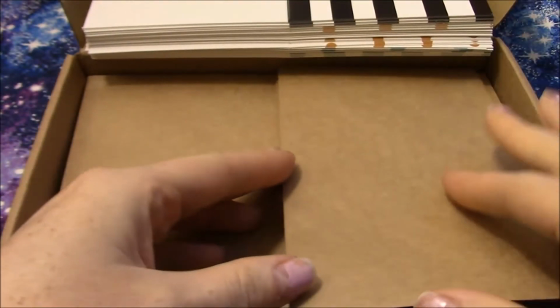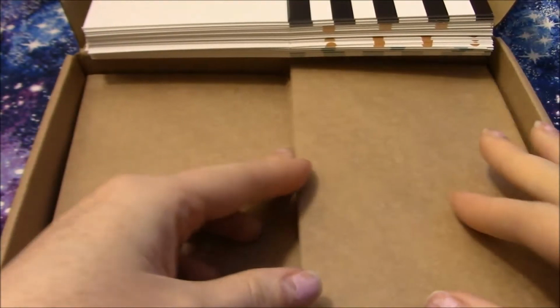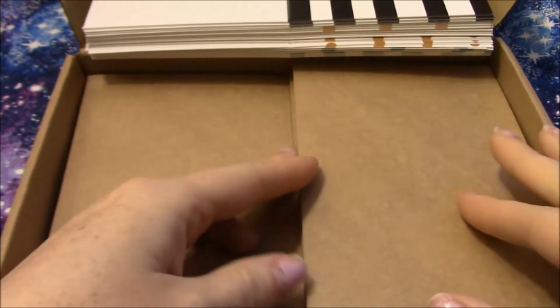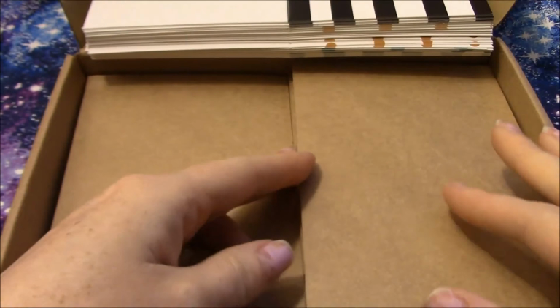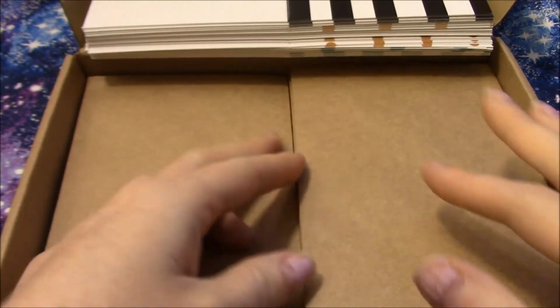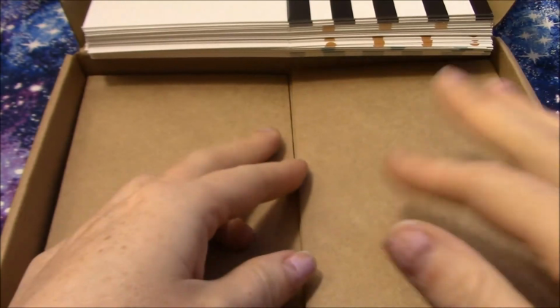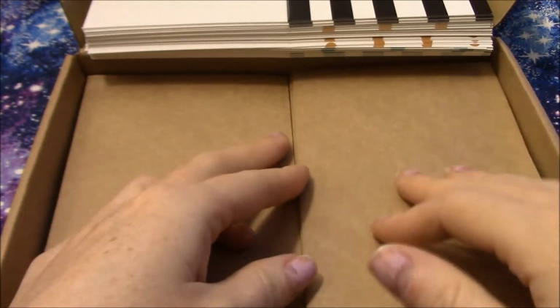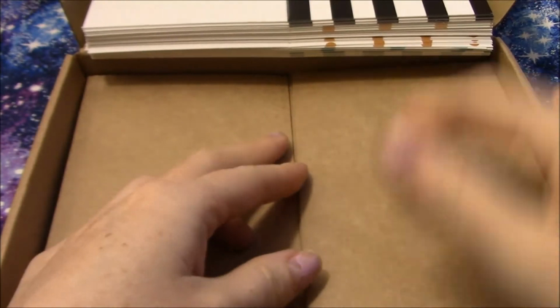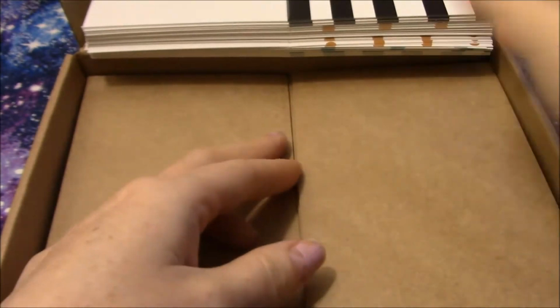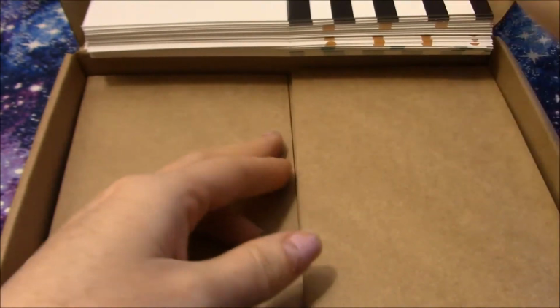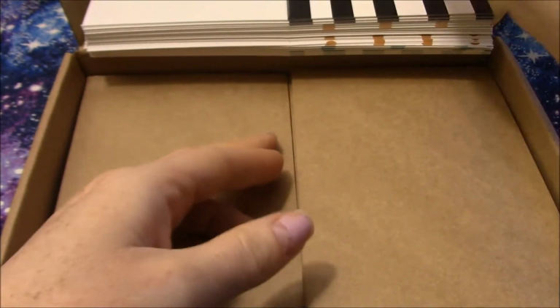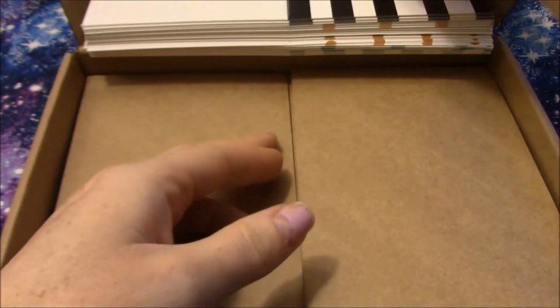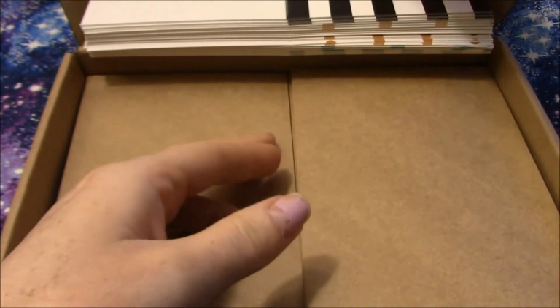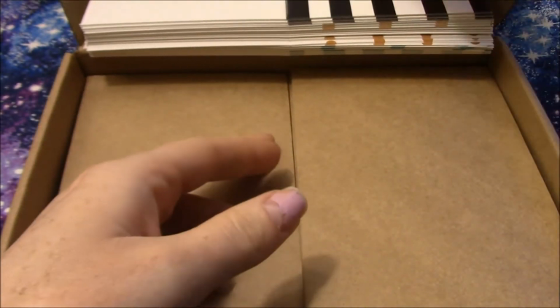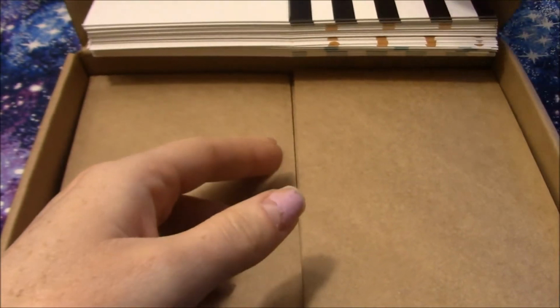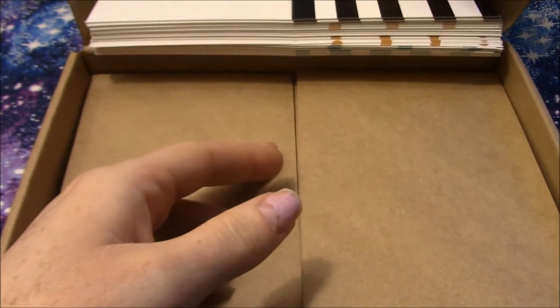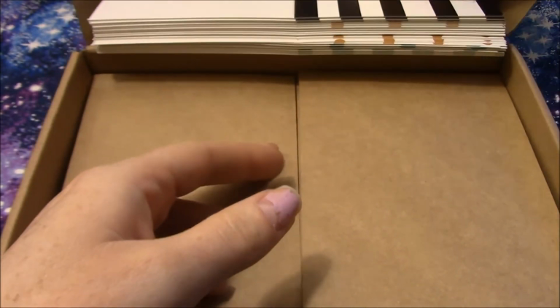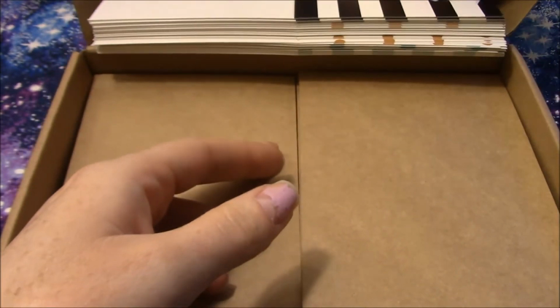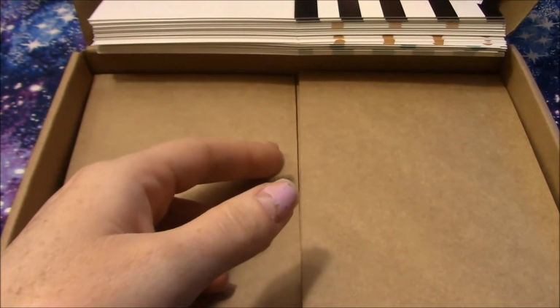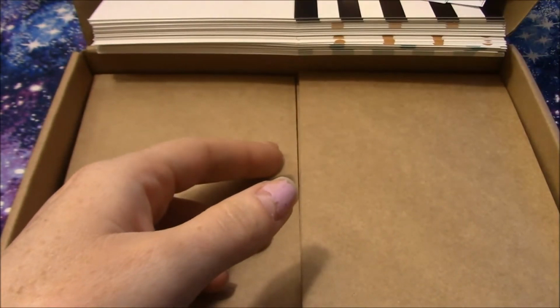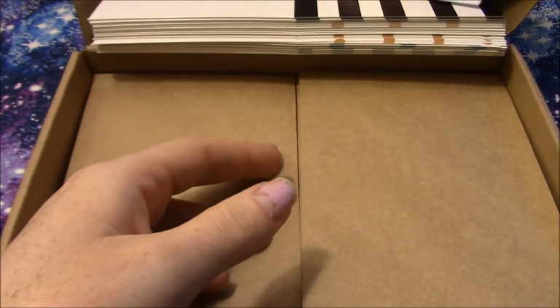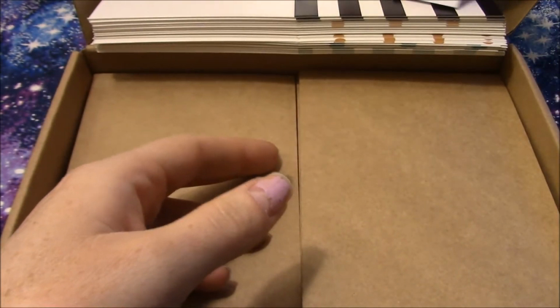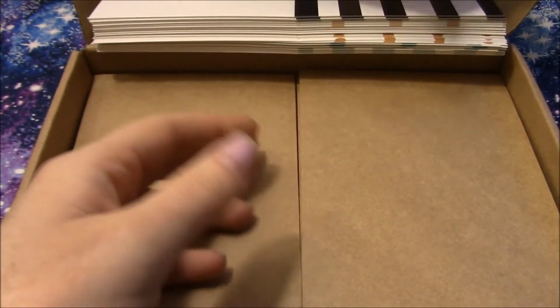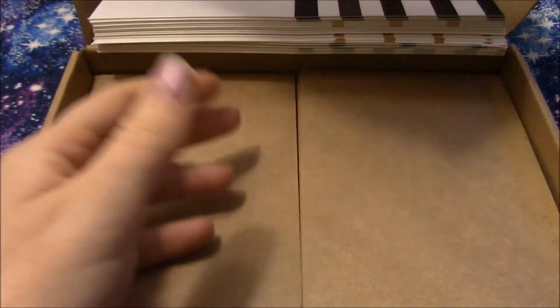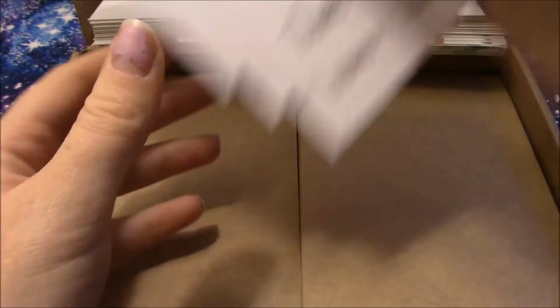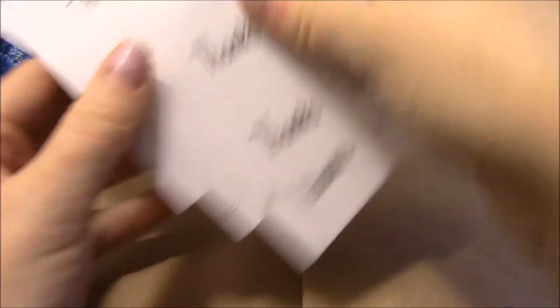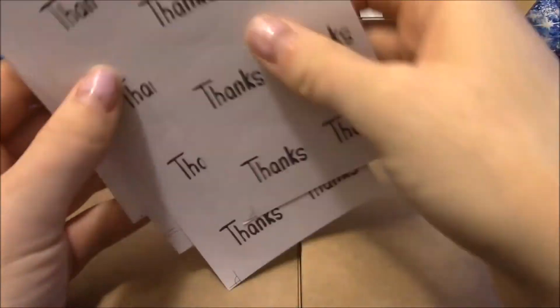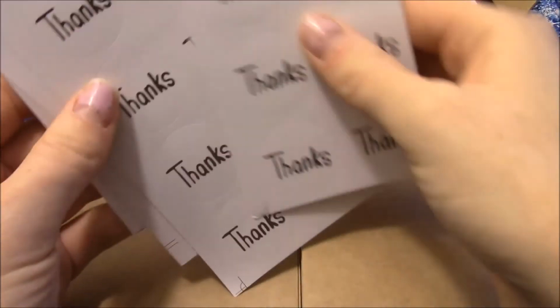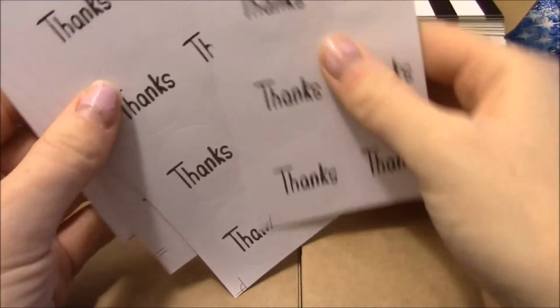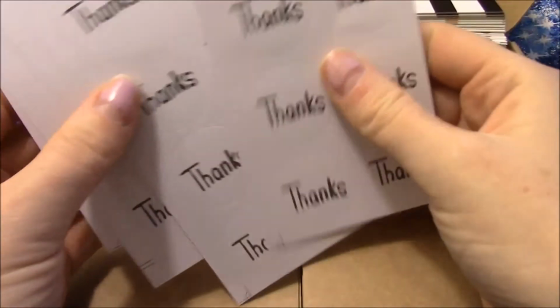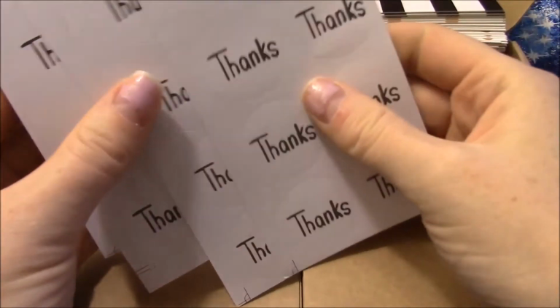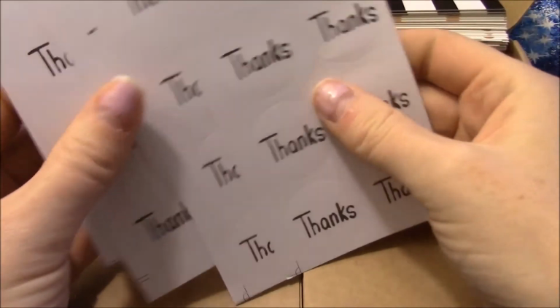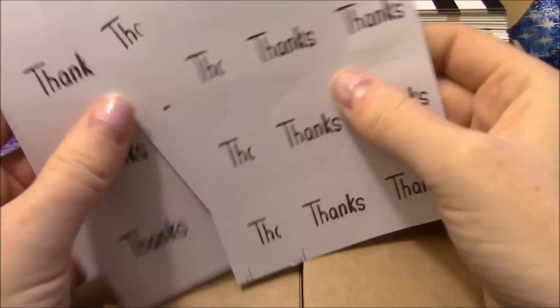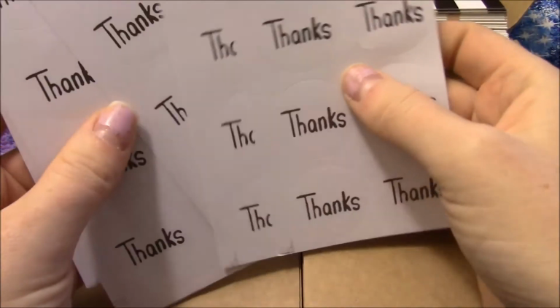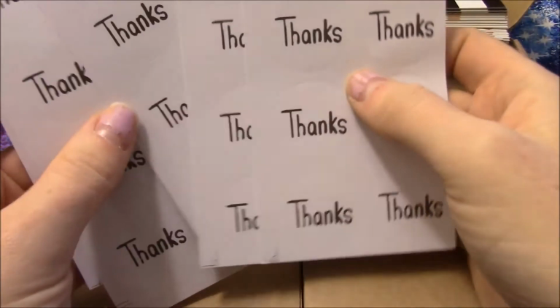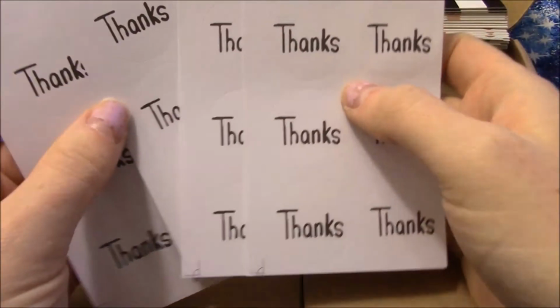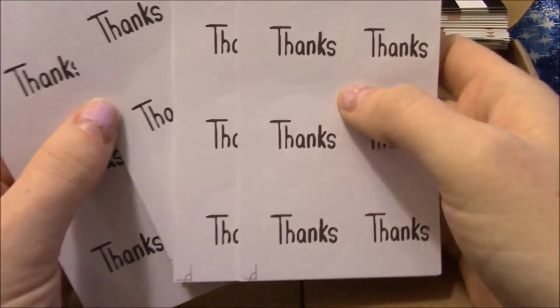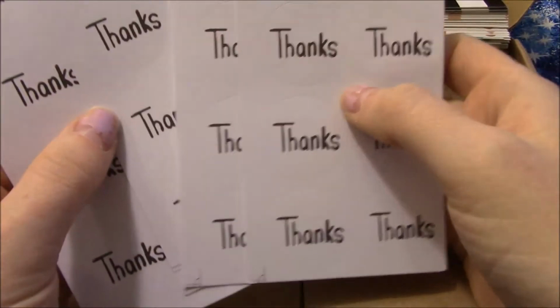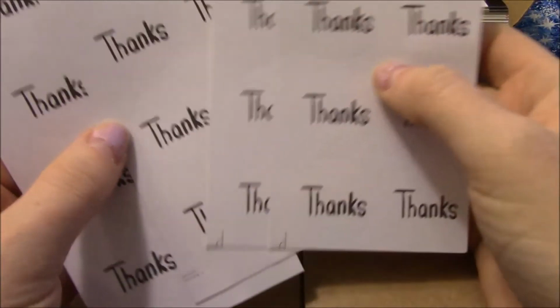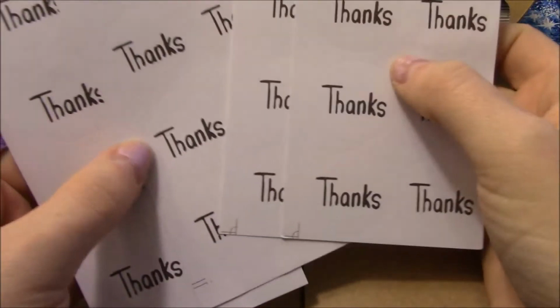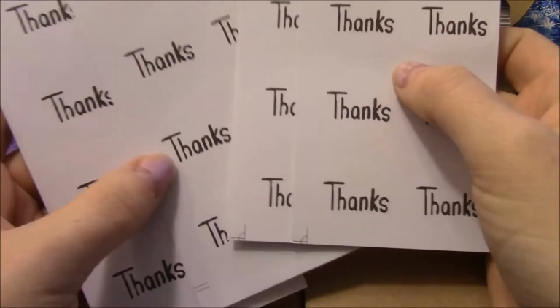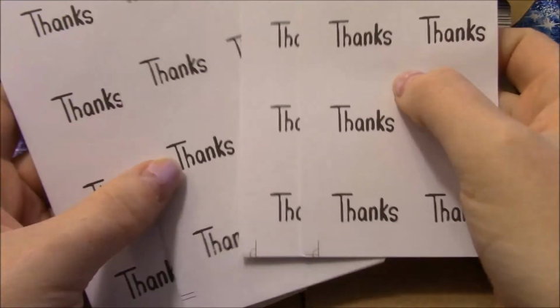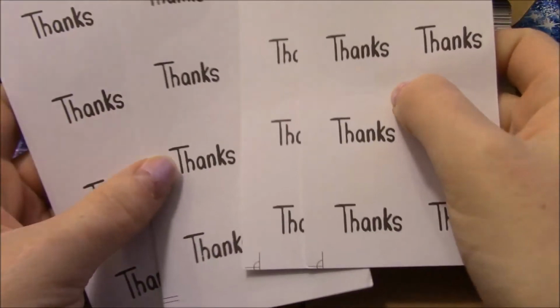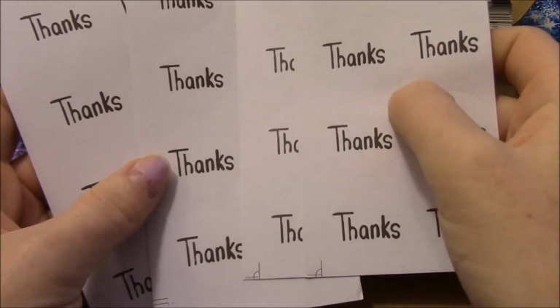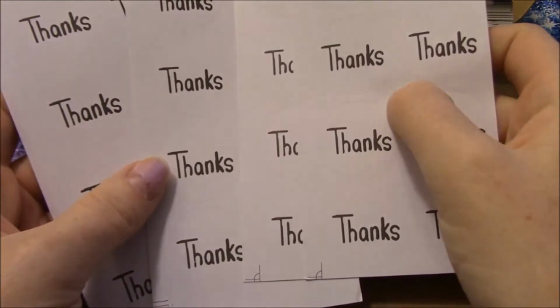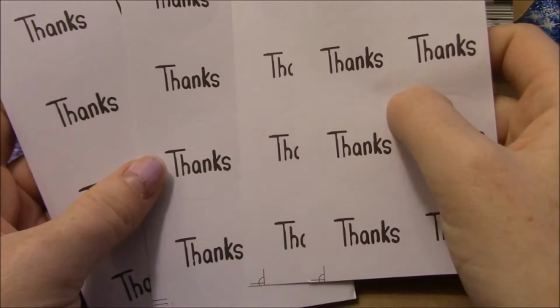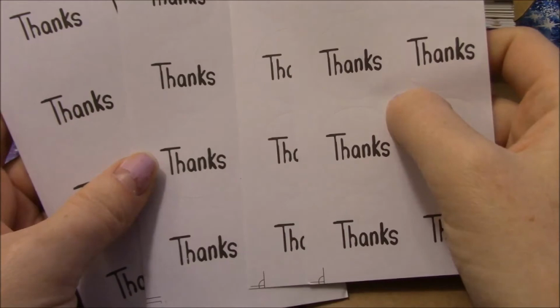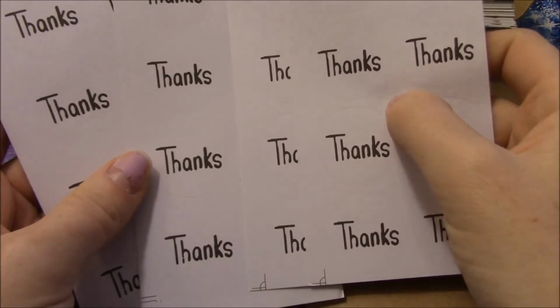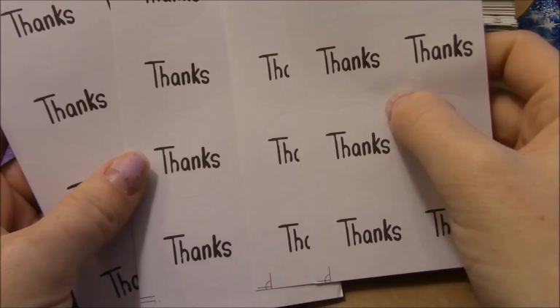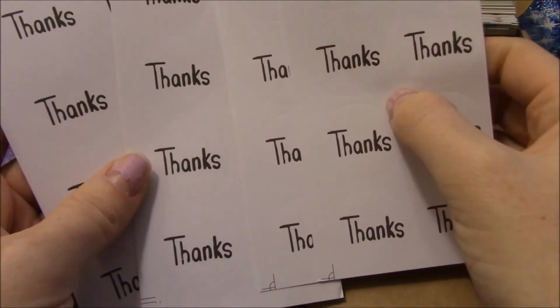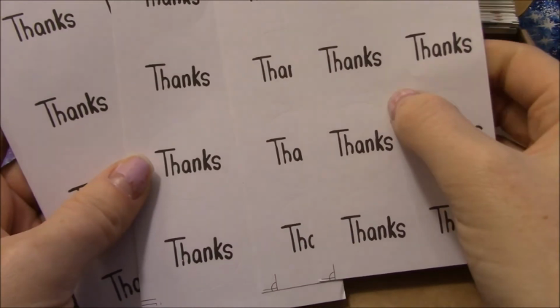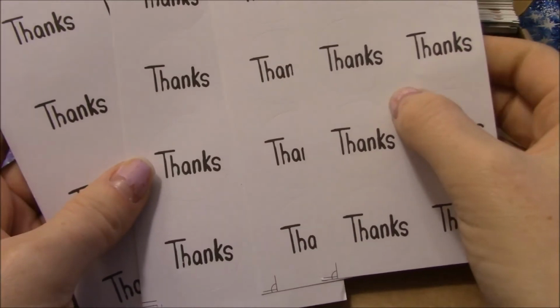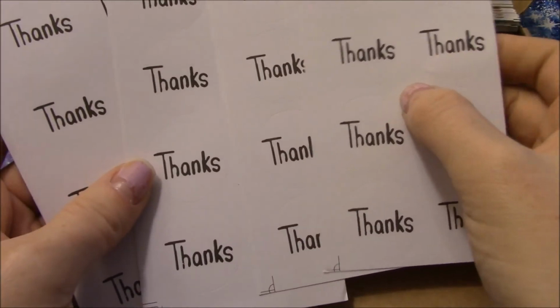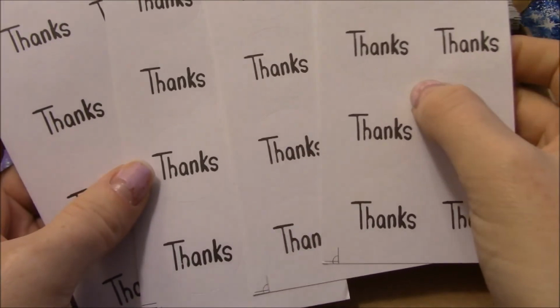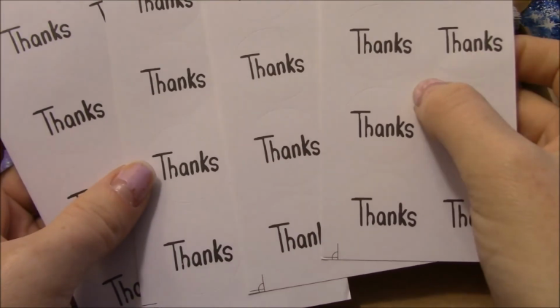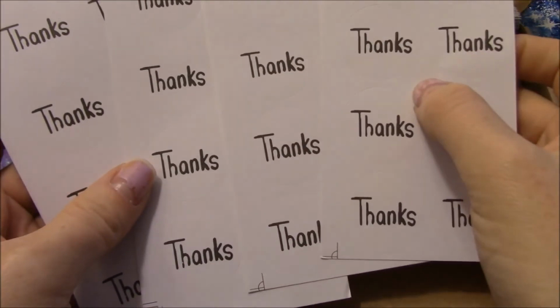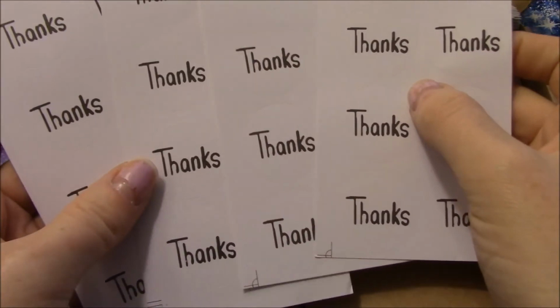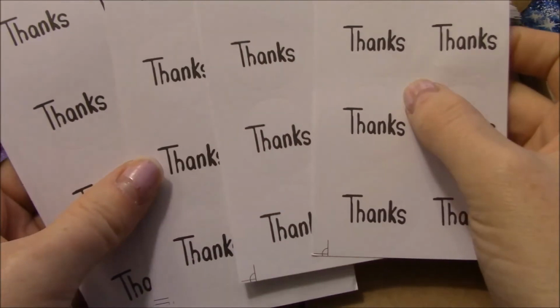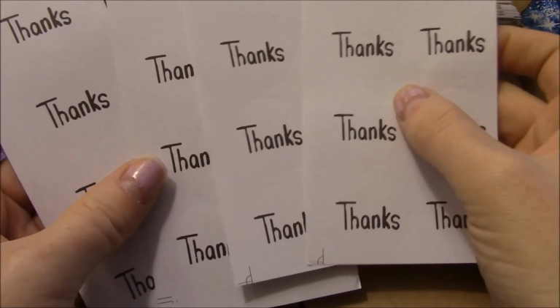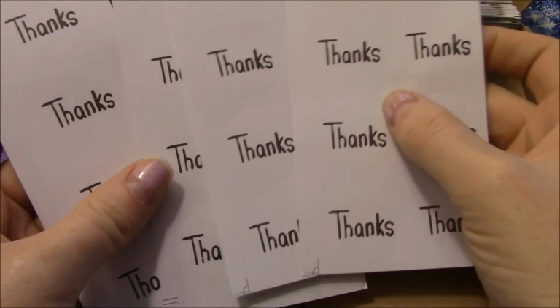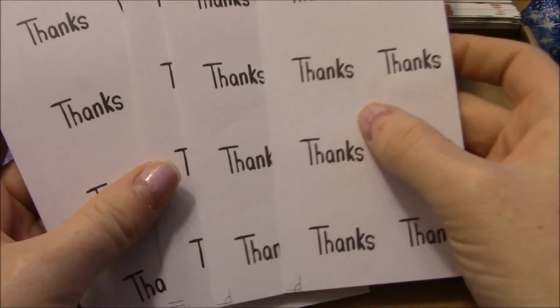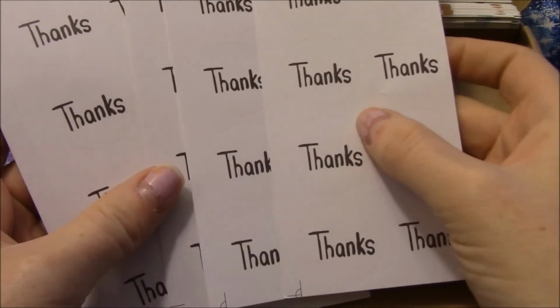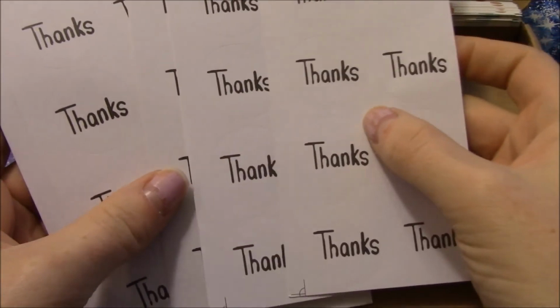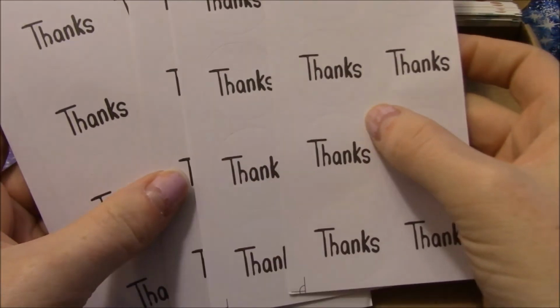This set is available on Amazon and I will leave the link for it in the description. Thanks for watching, have a great day, bye!